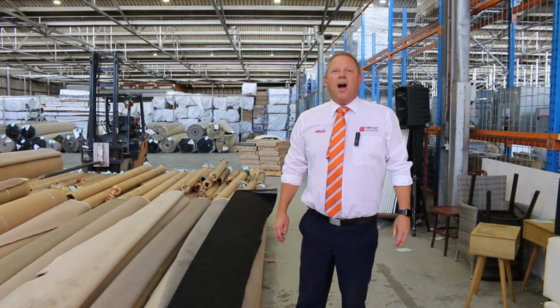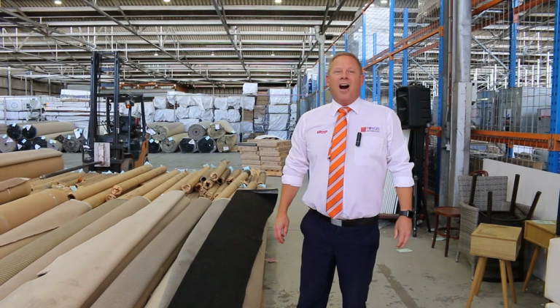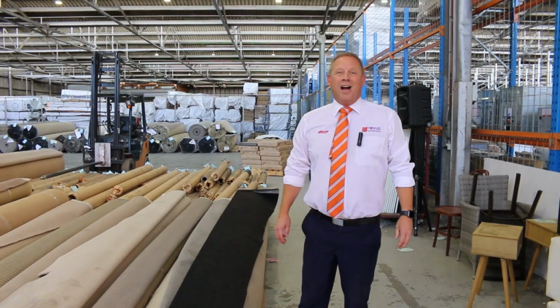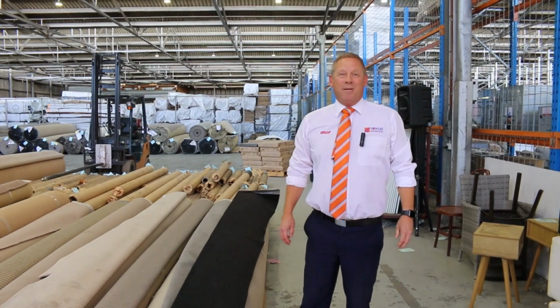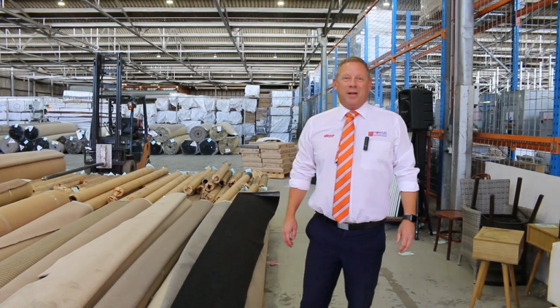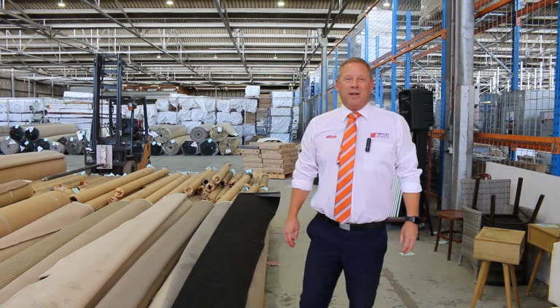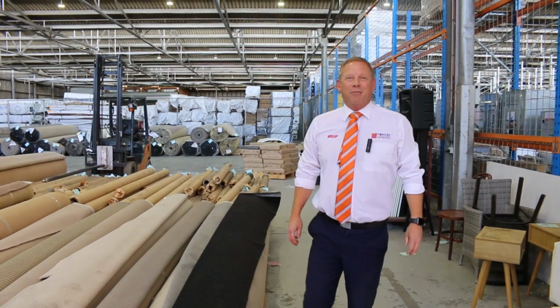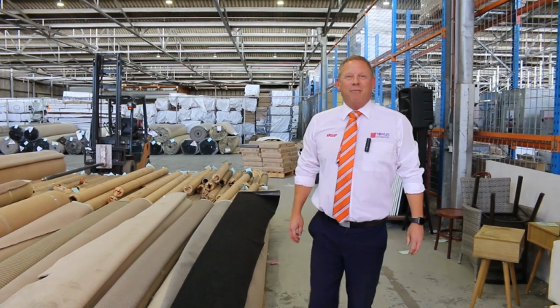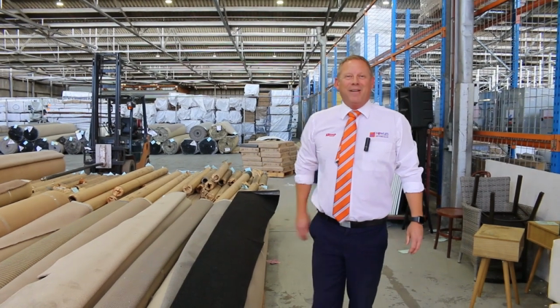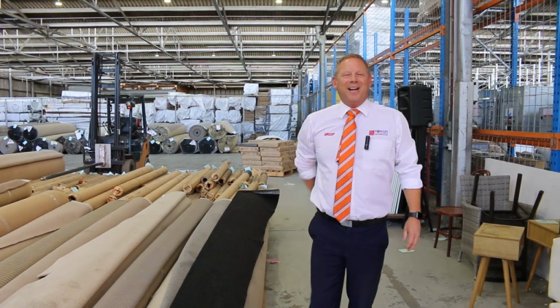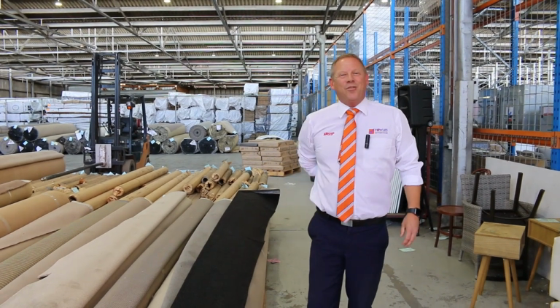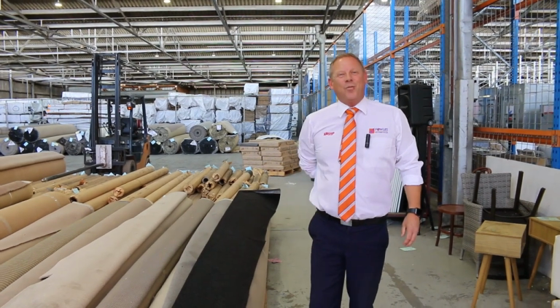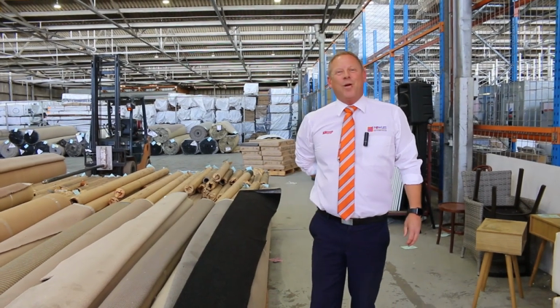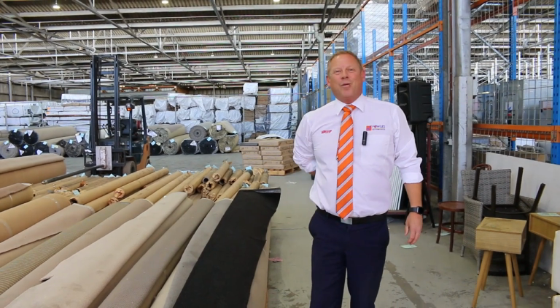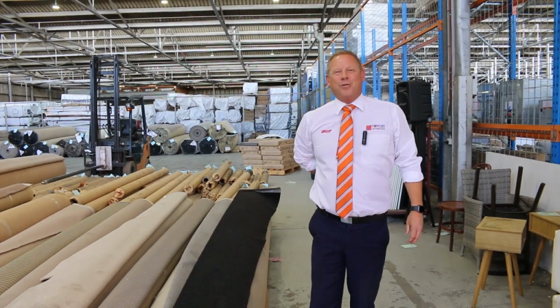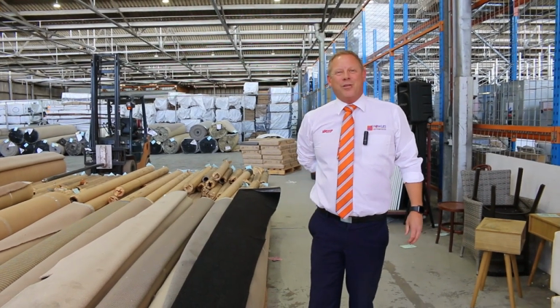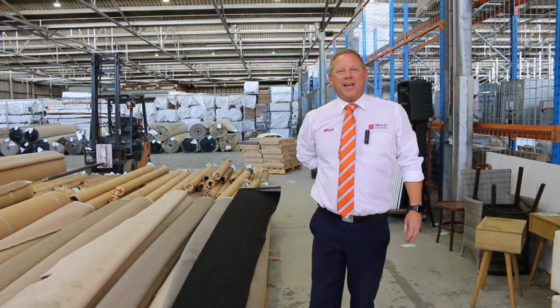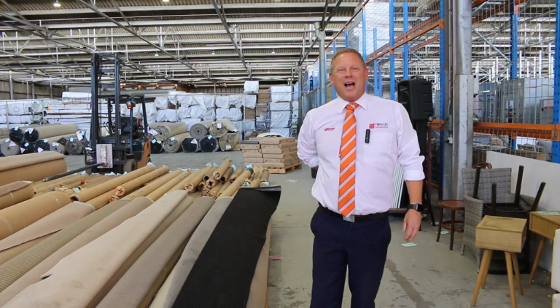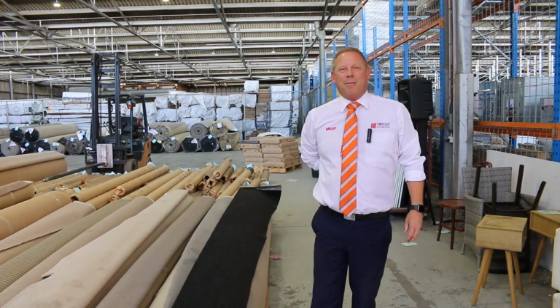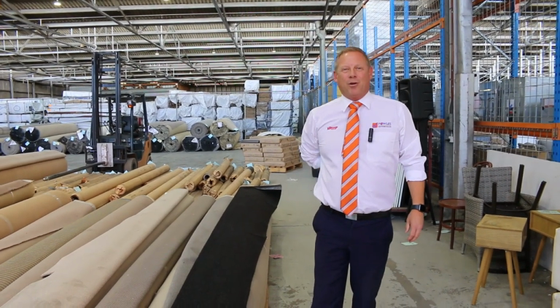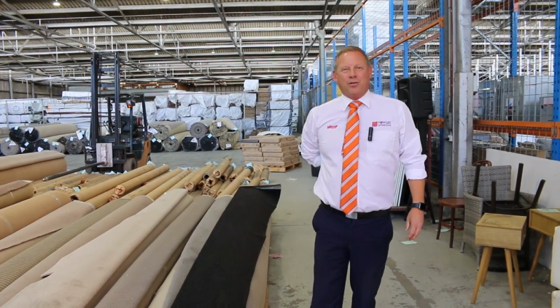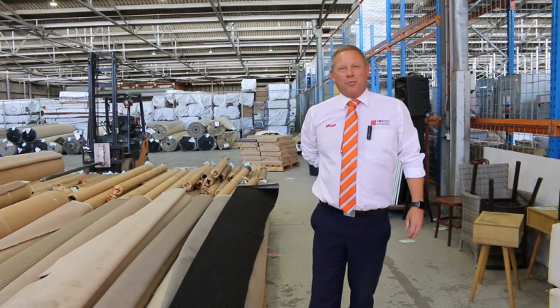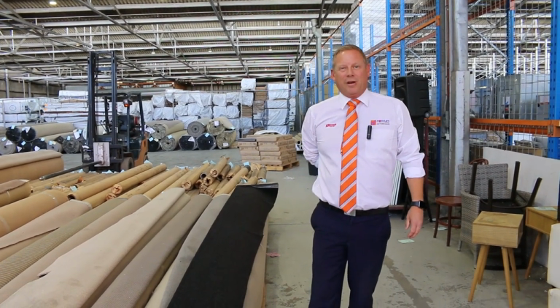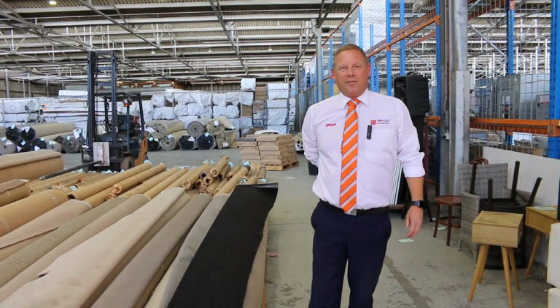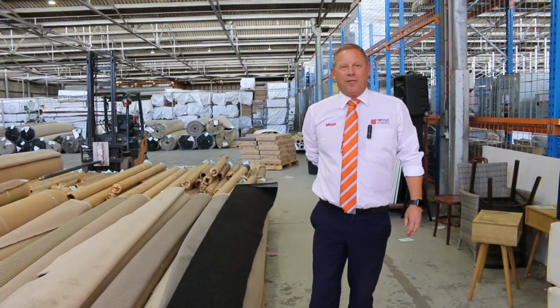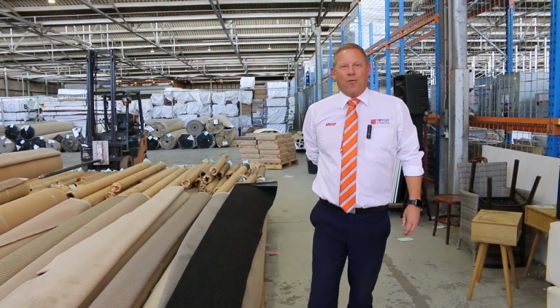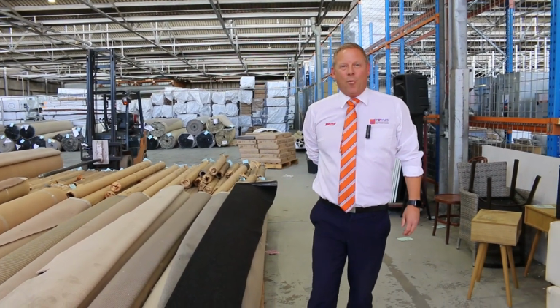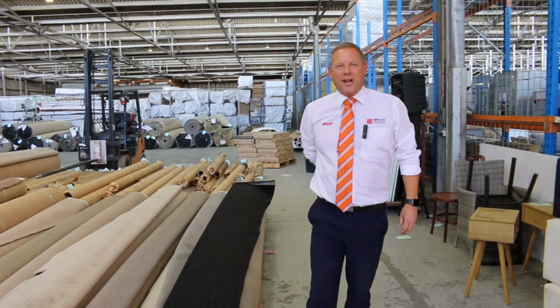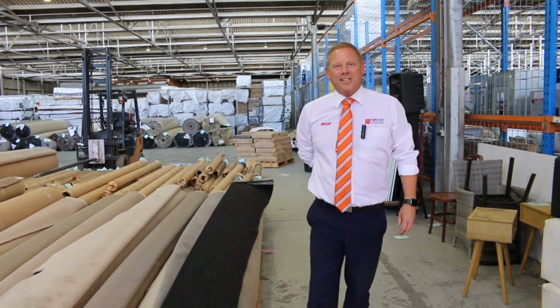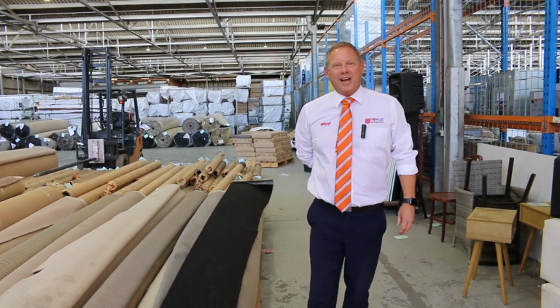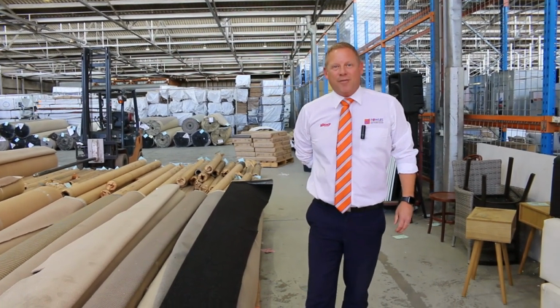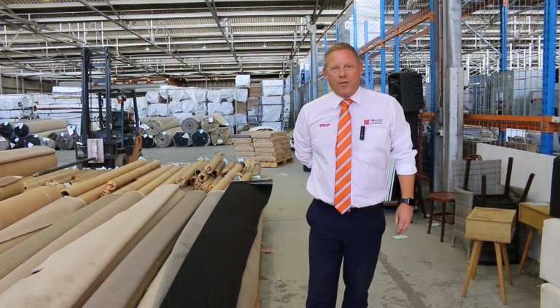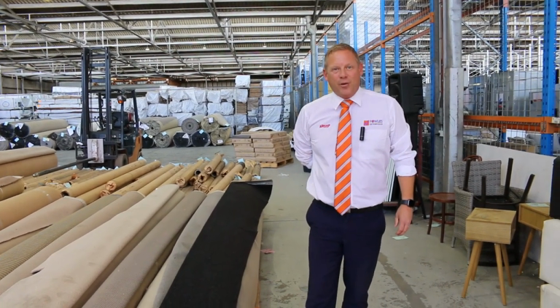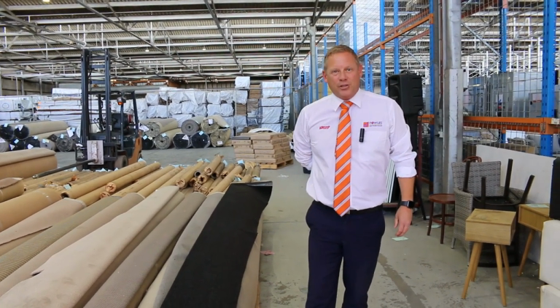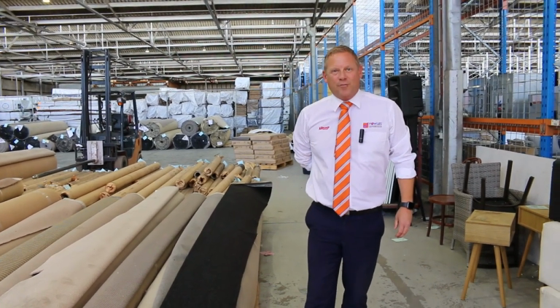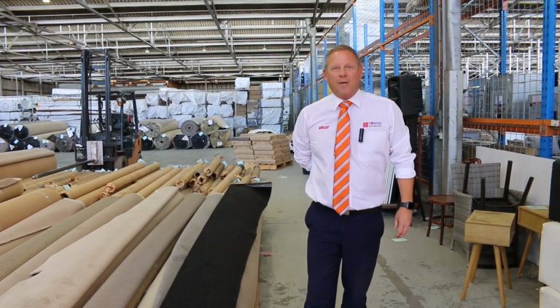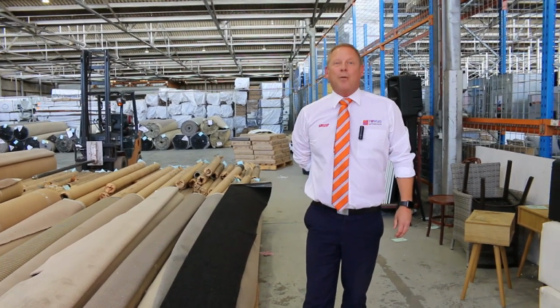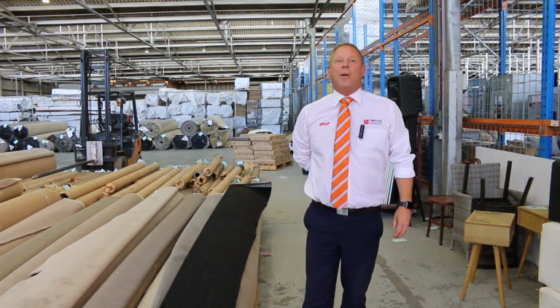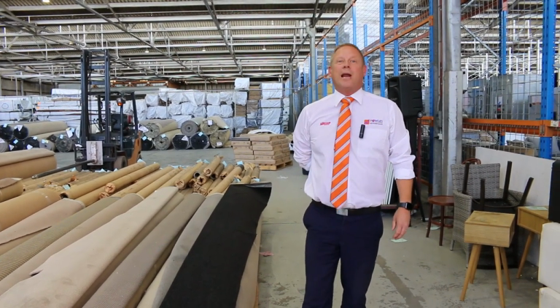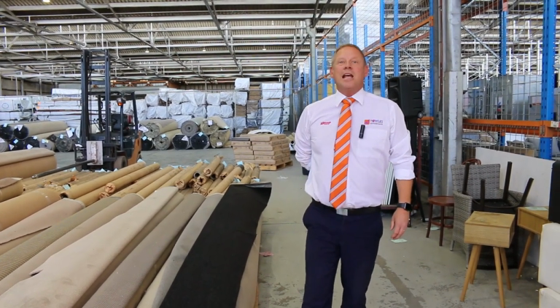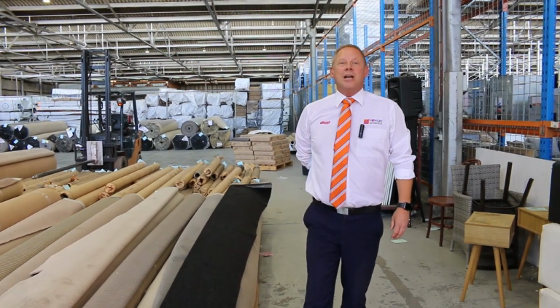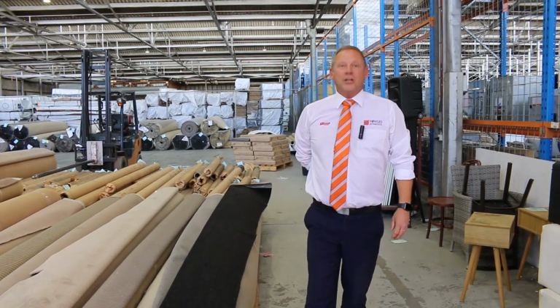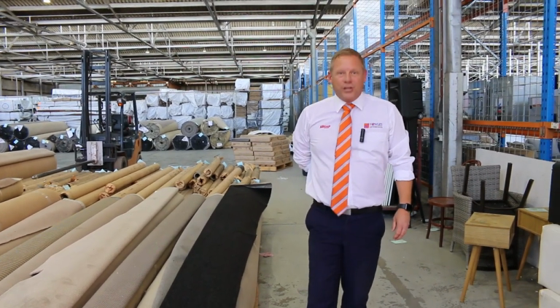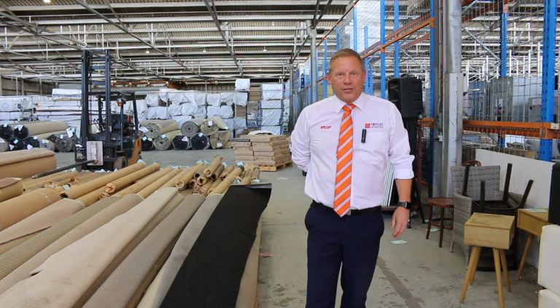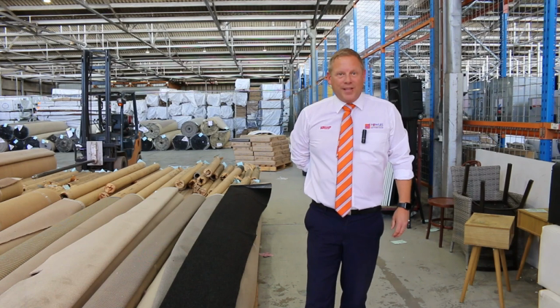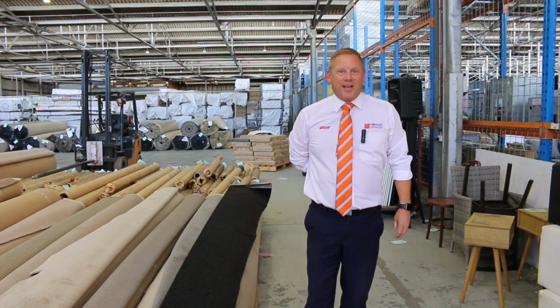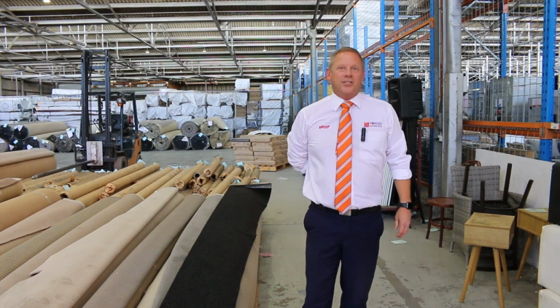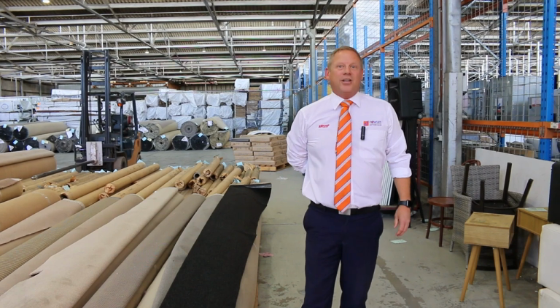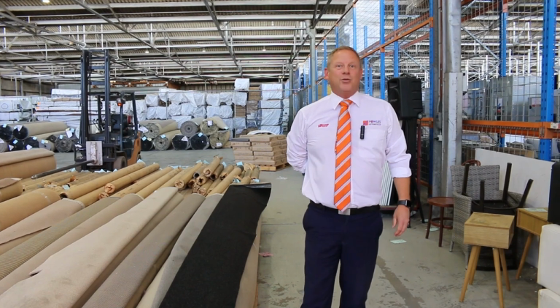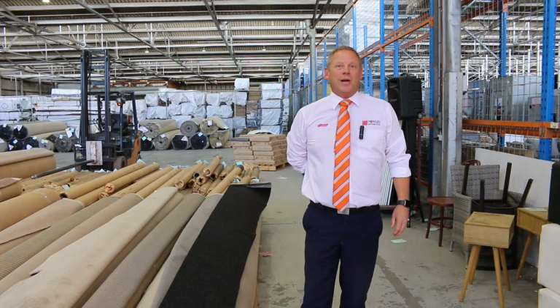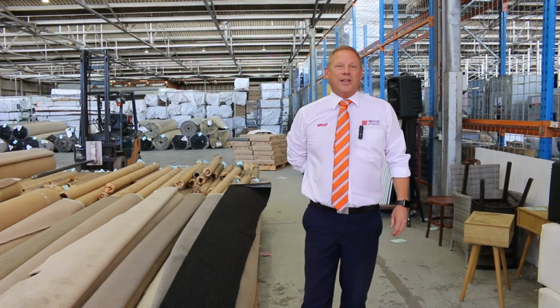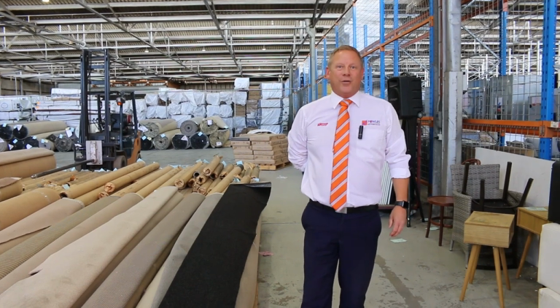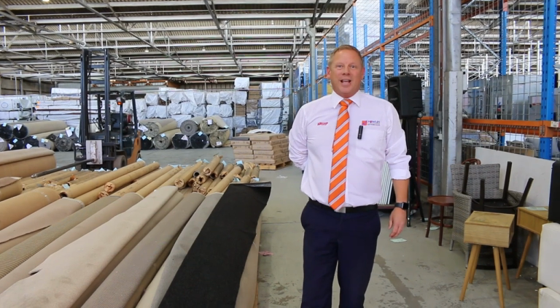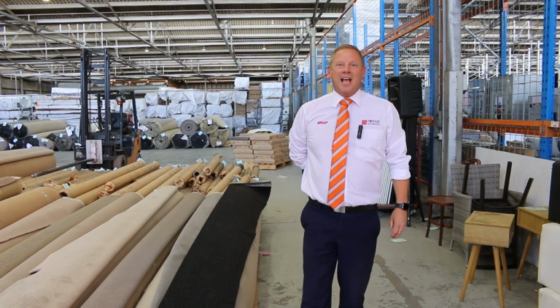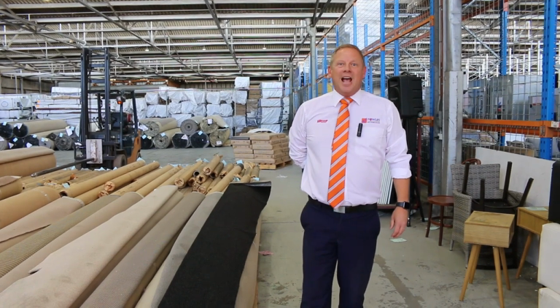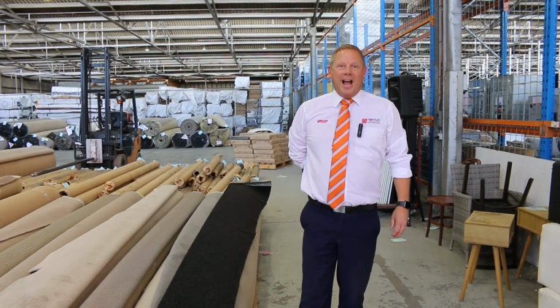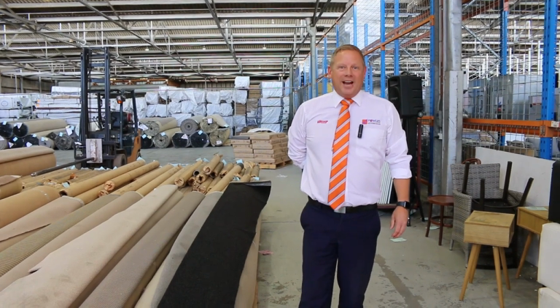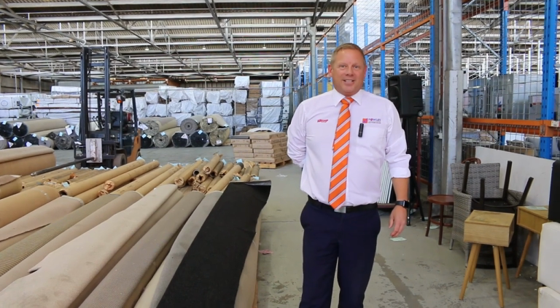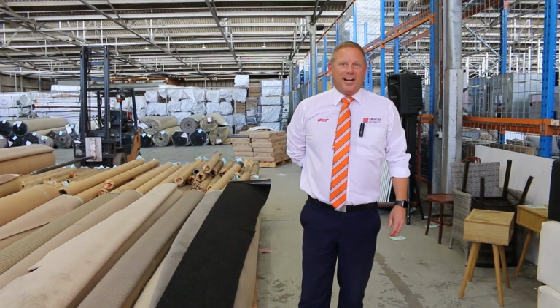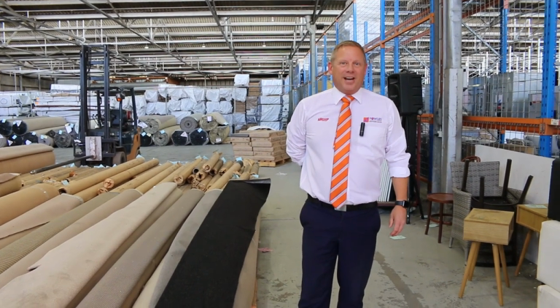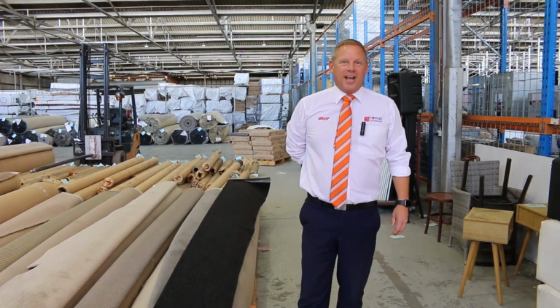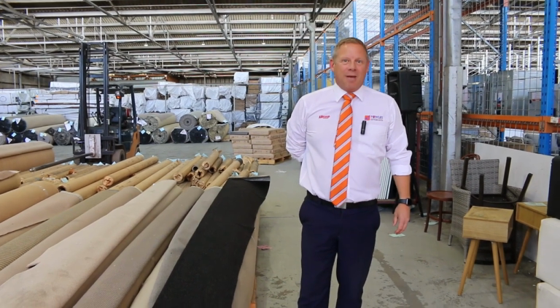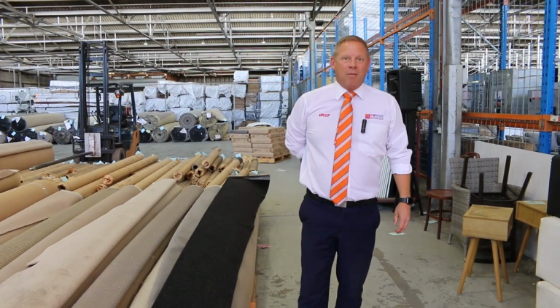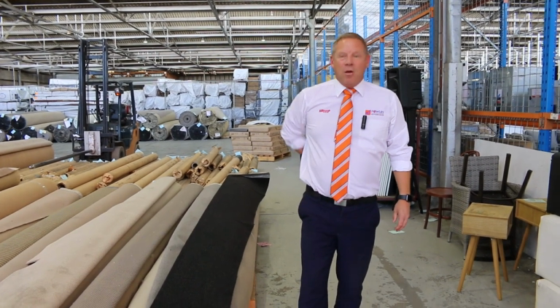Hi, I'm Liam from Fowls, and welcome to the Carpet Auction Preview for Wednesday the 1st of February 2023 at 10 a.m.